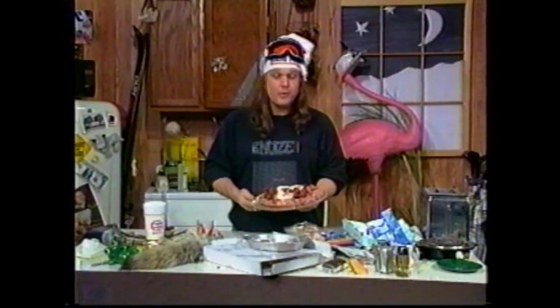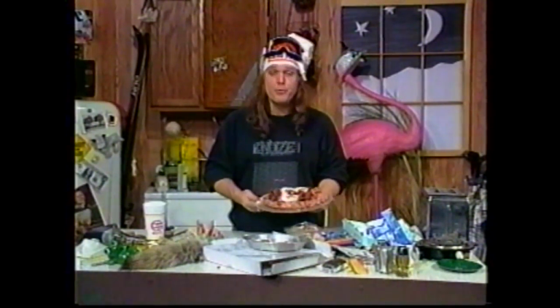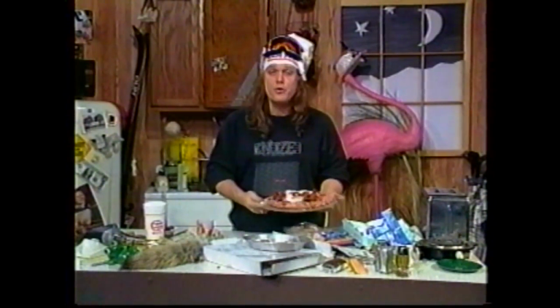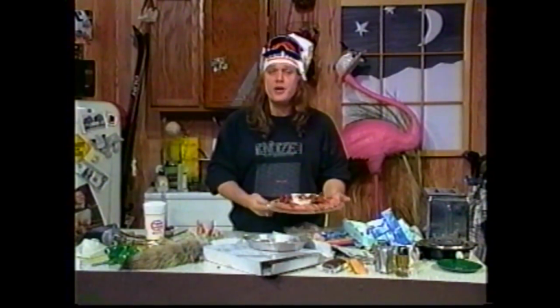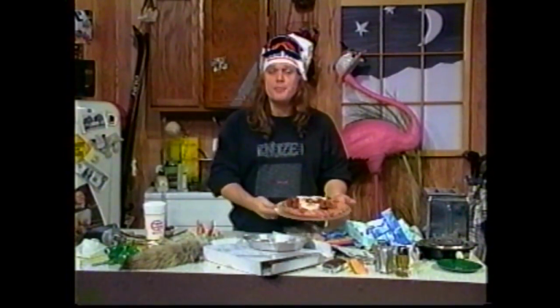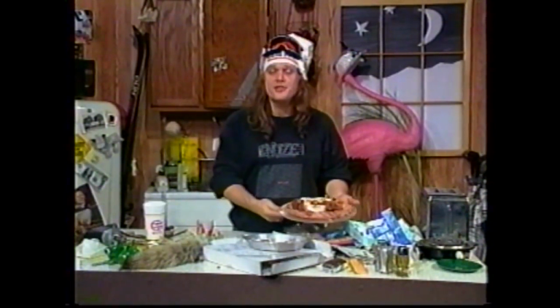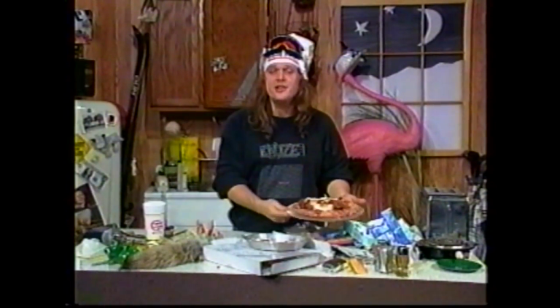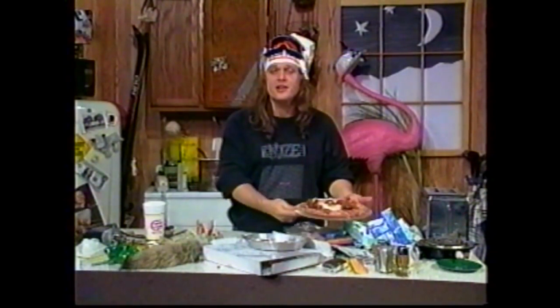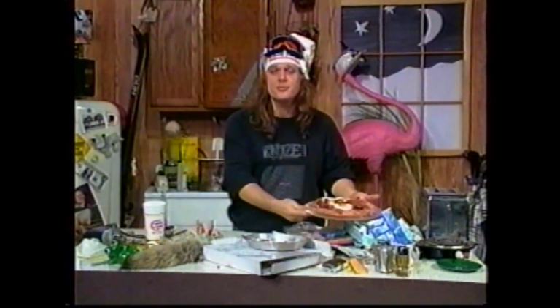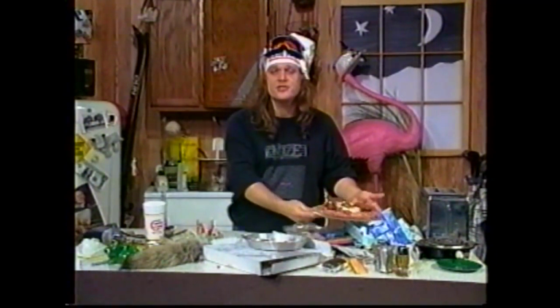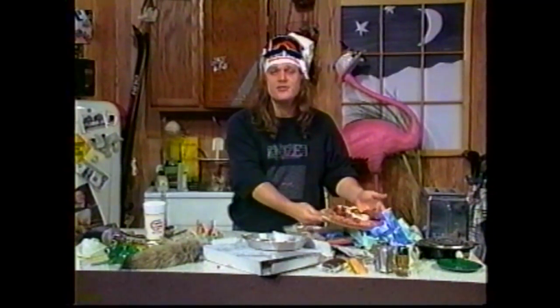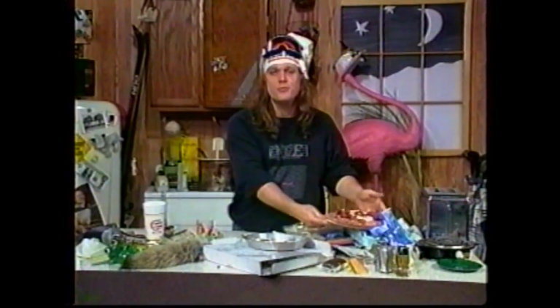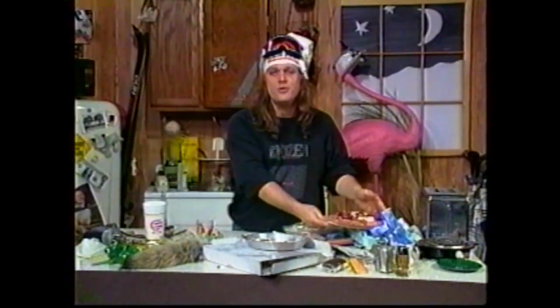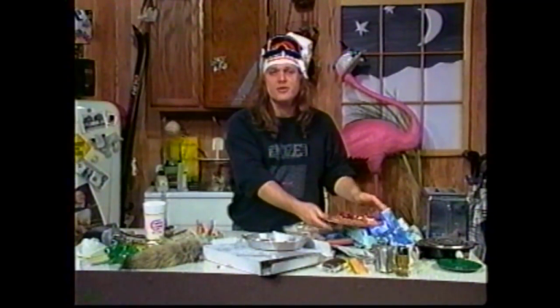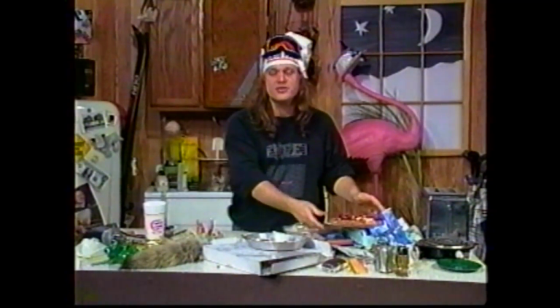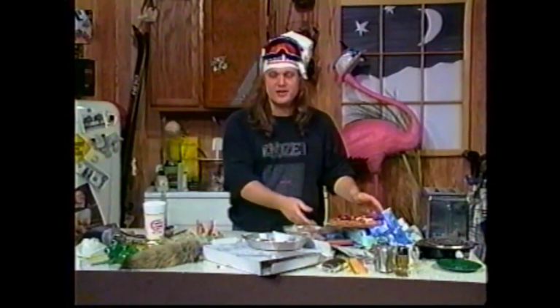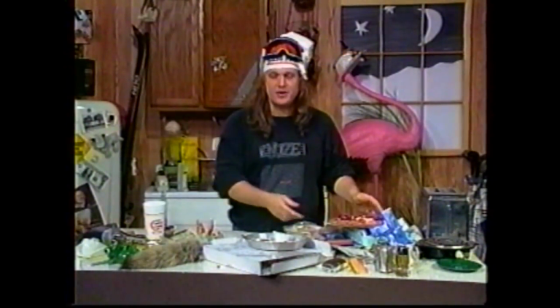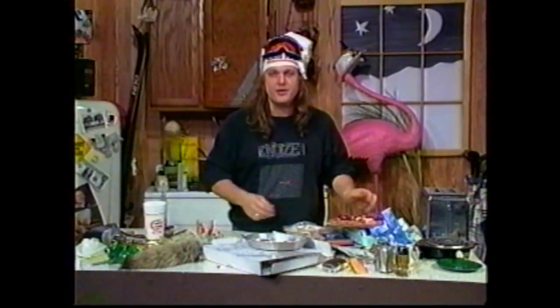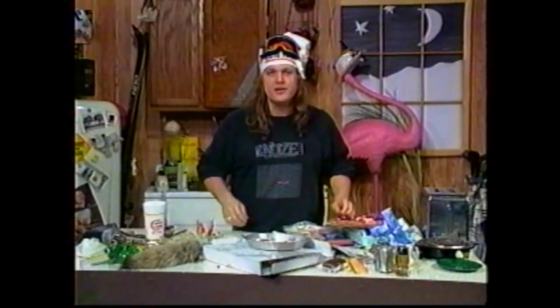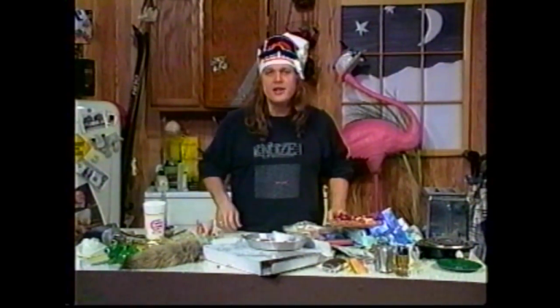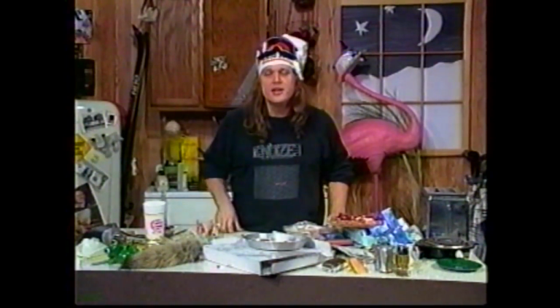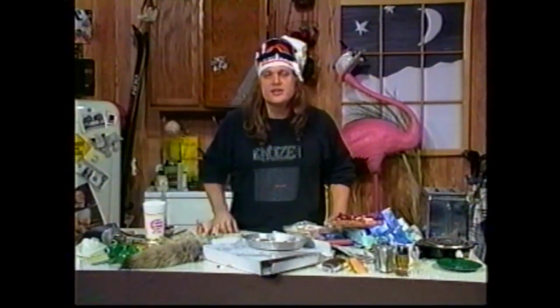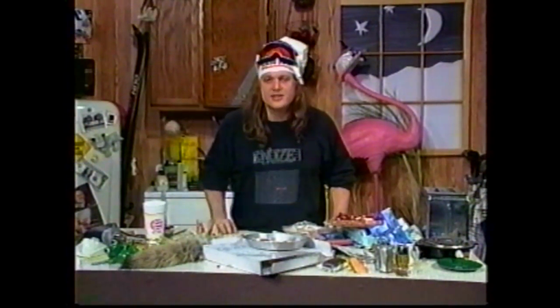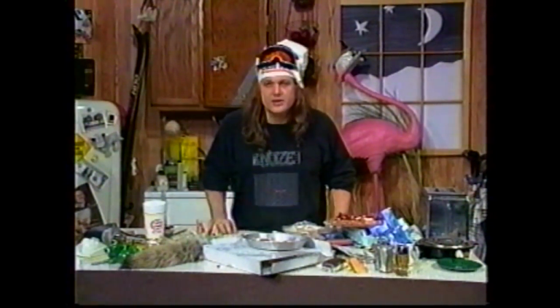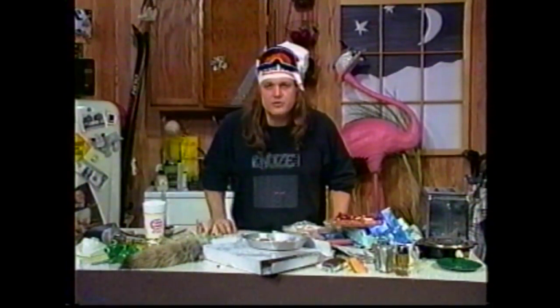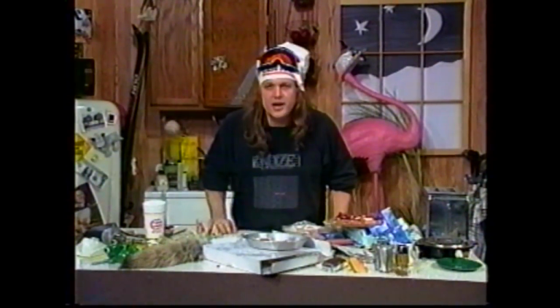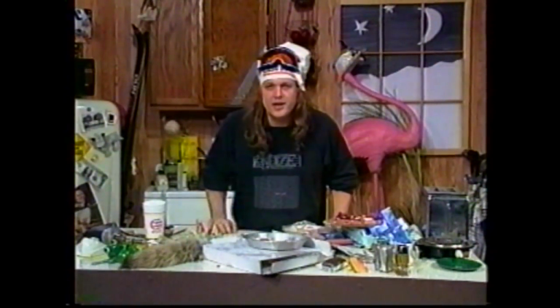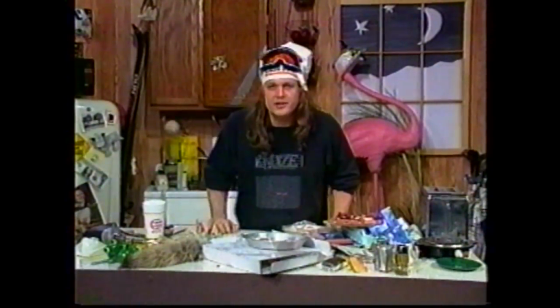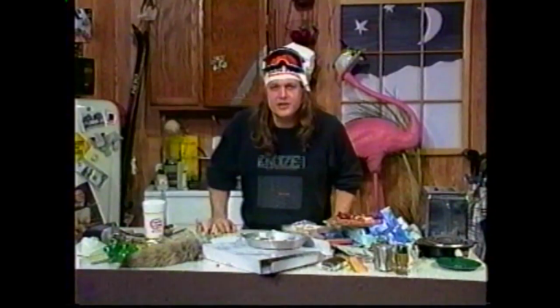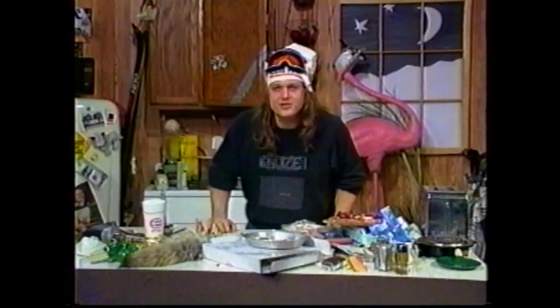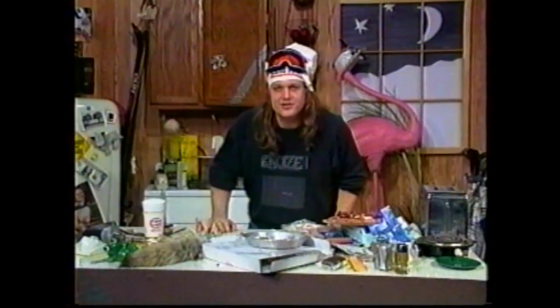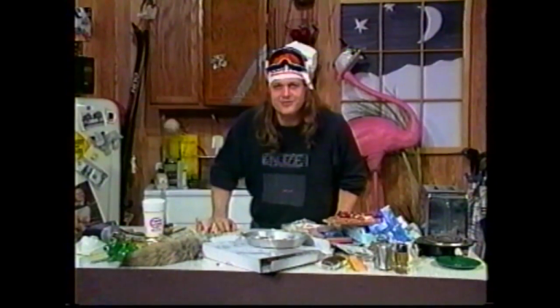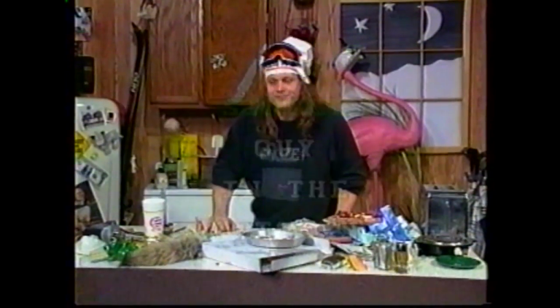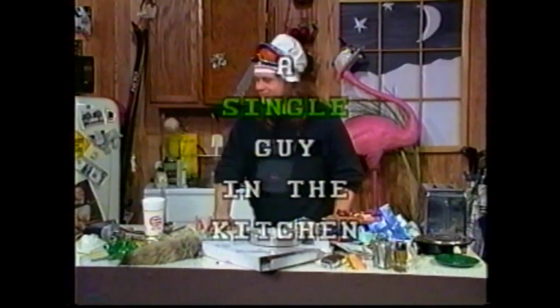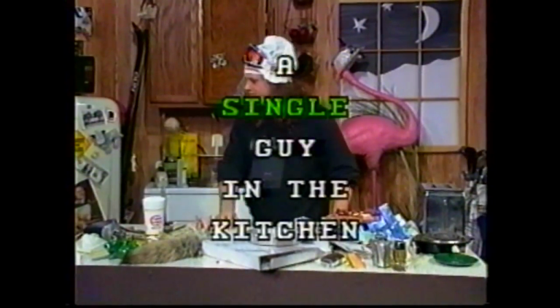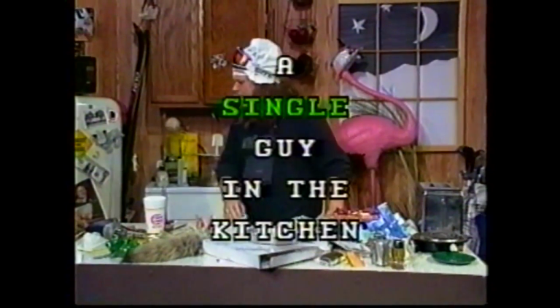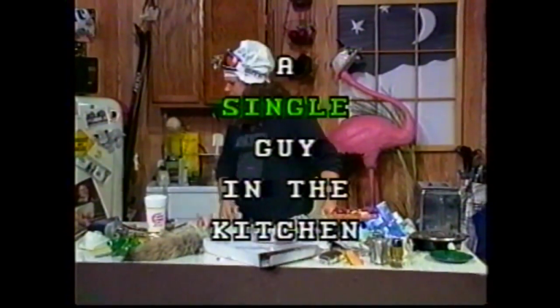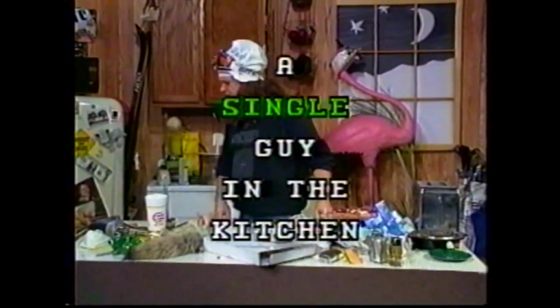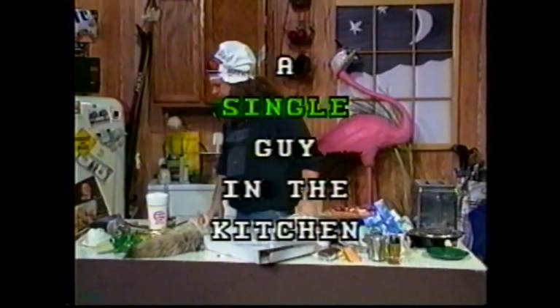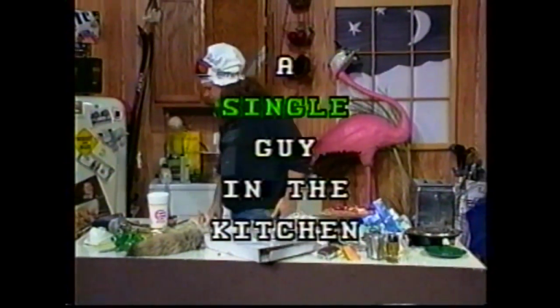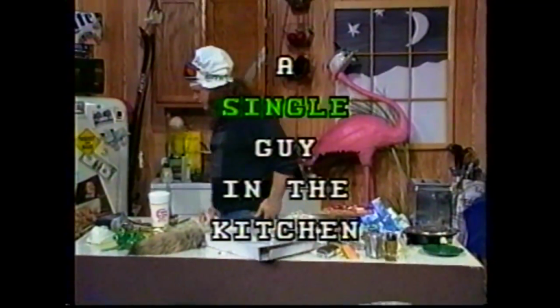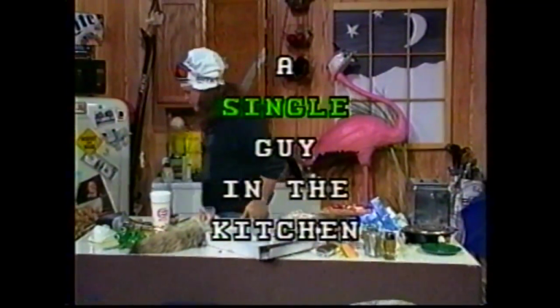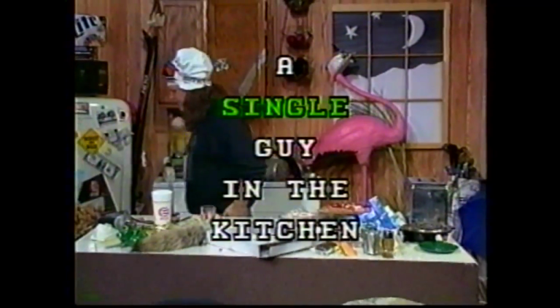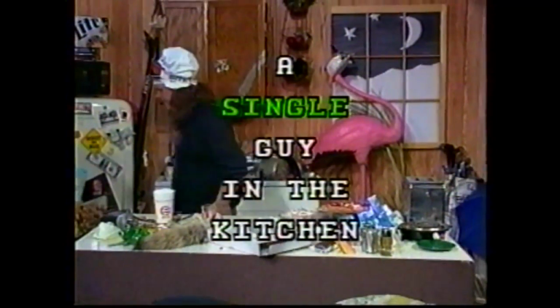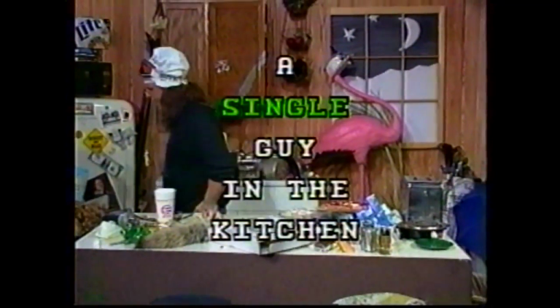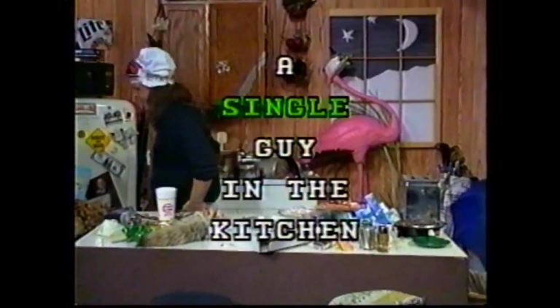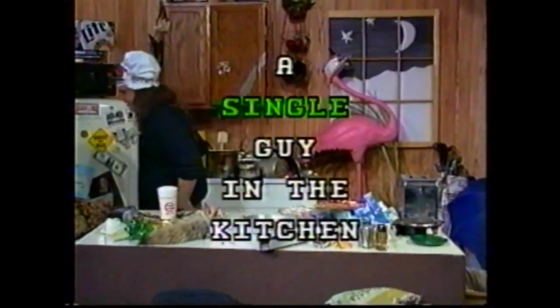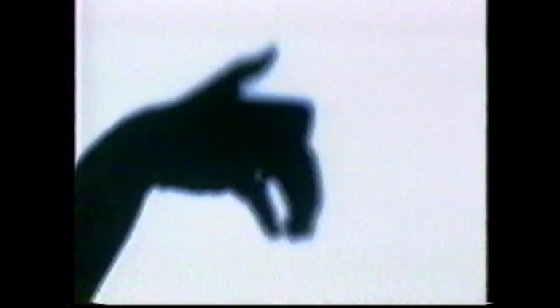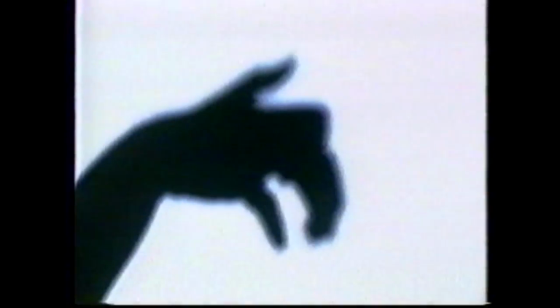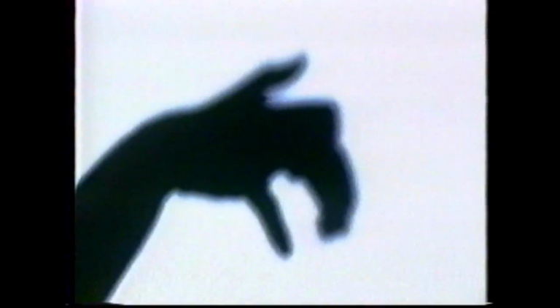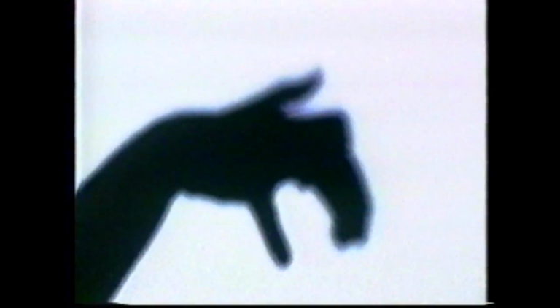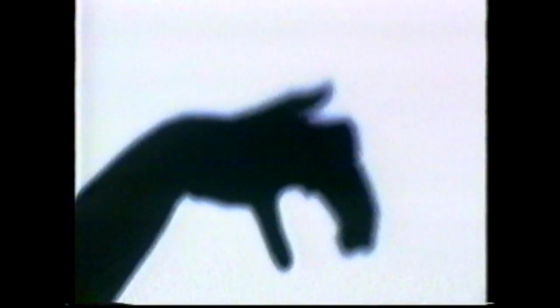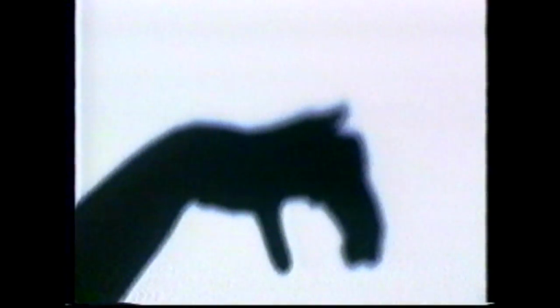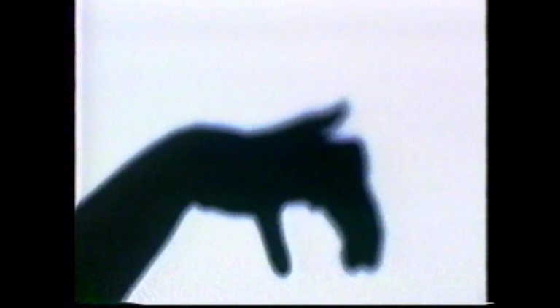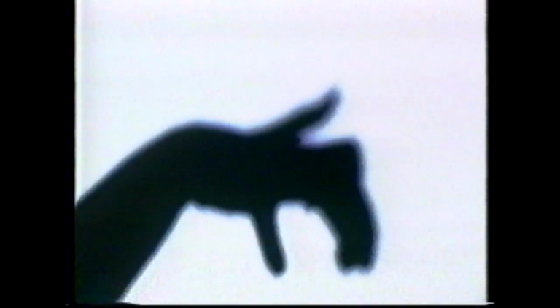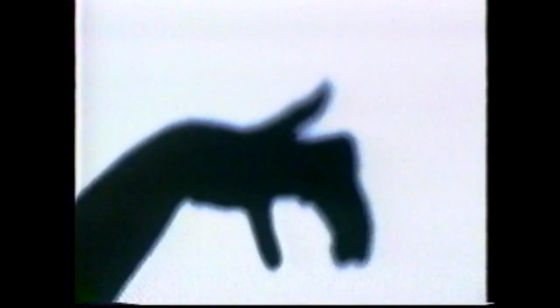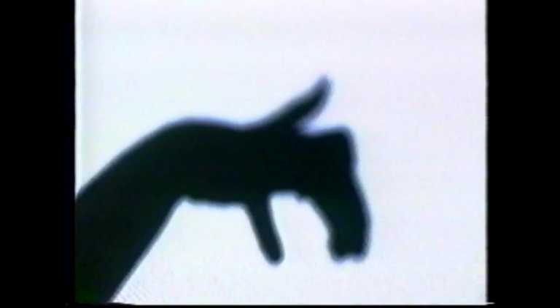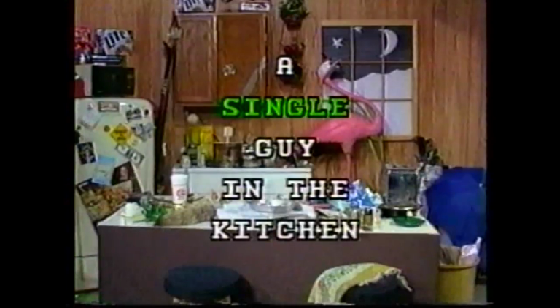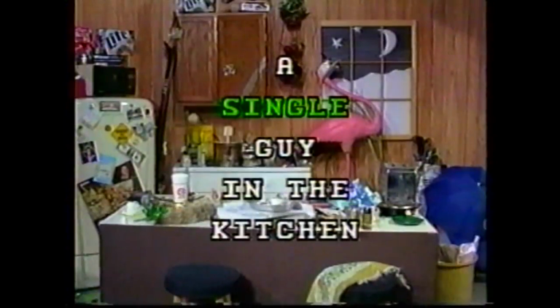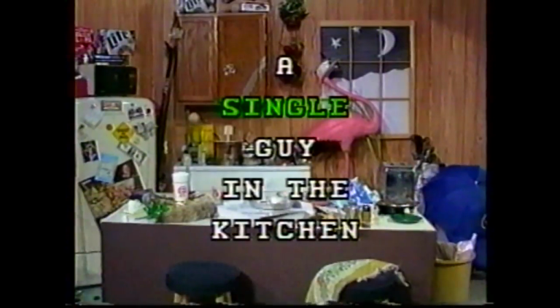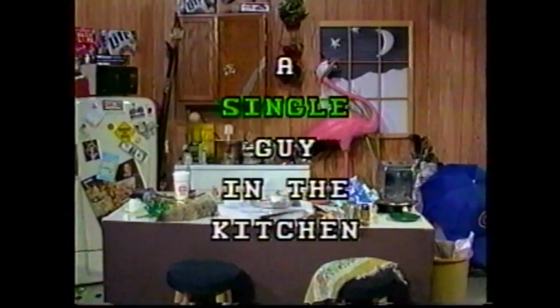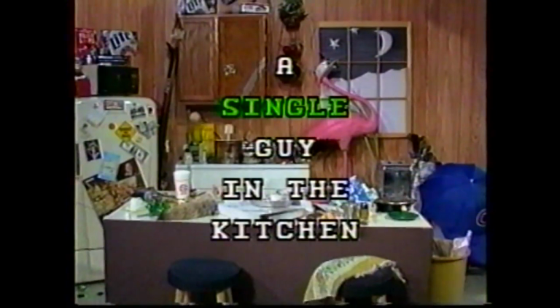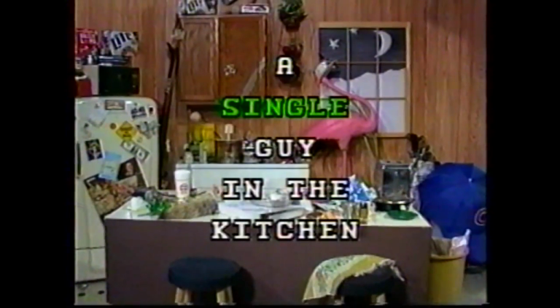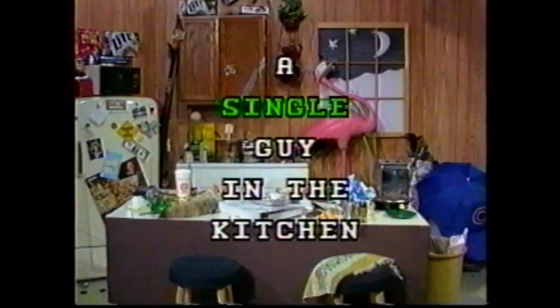Bon appétit. I'm Steve Morris, and I'm a single guy in the kitchen. Oscar, did you eat that? I can't believe you. Oscar.